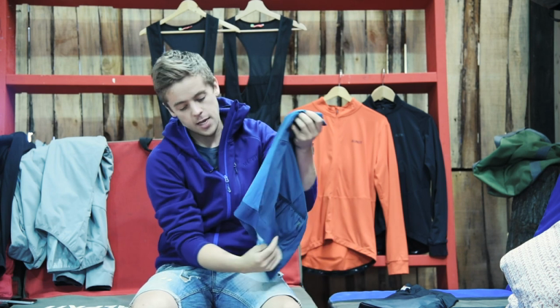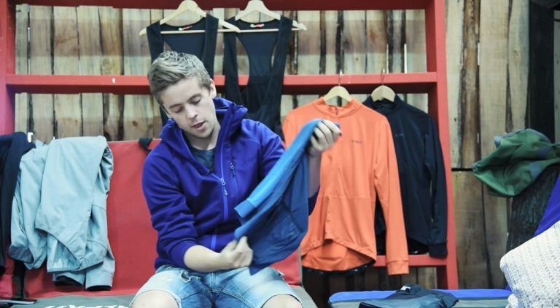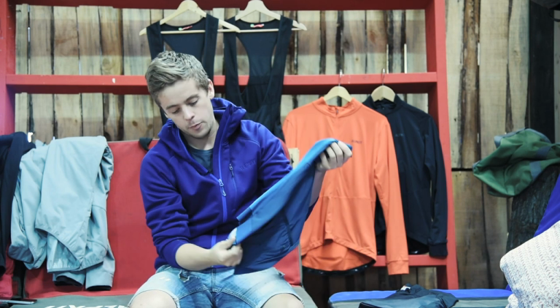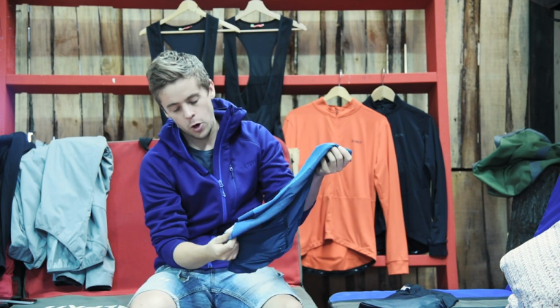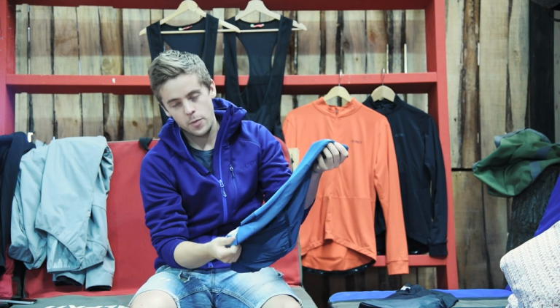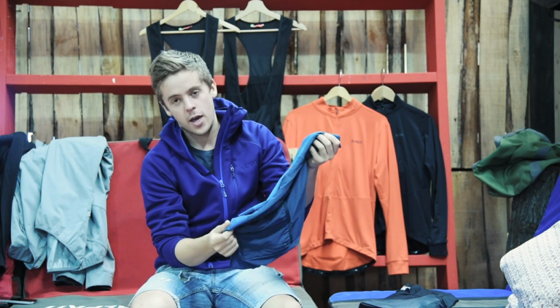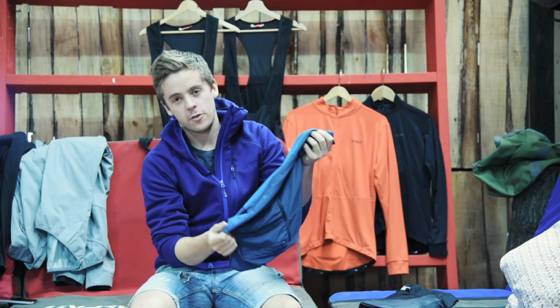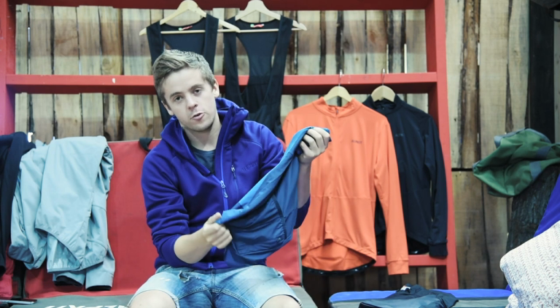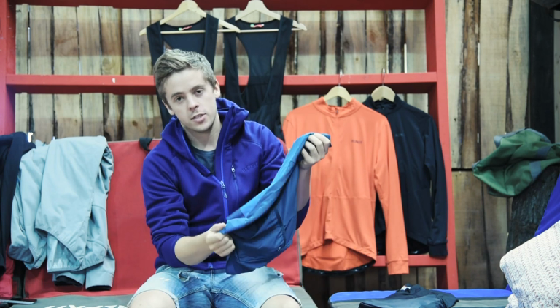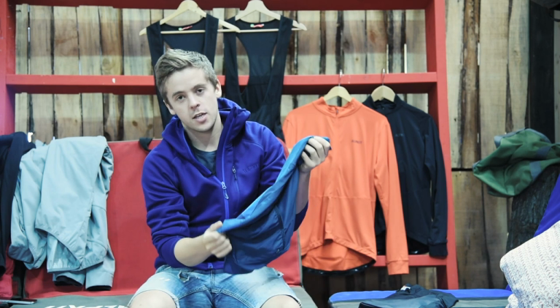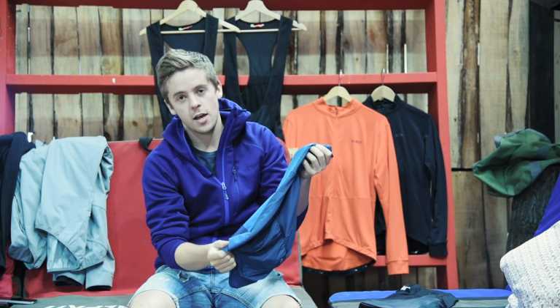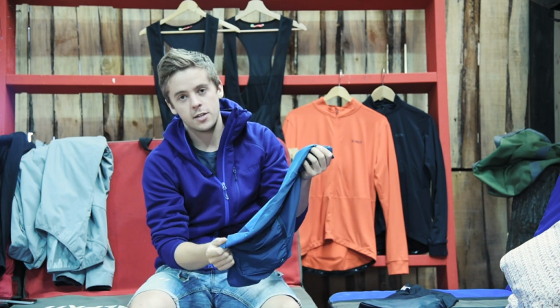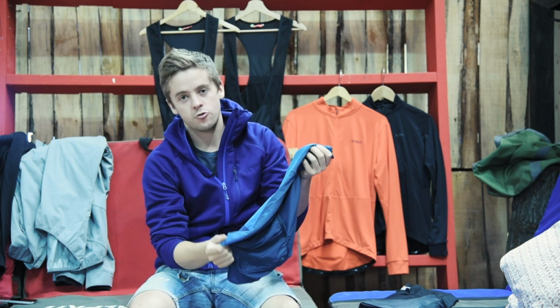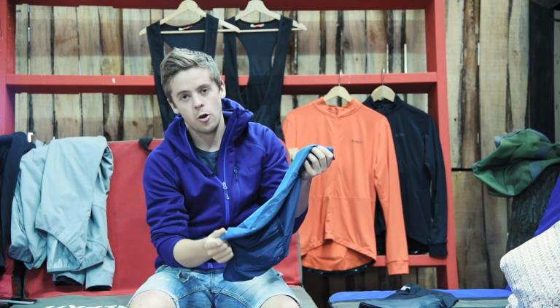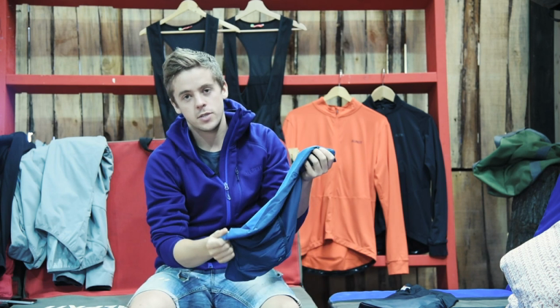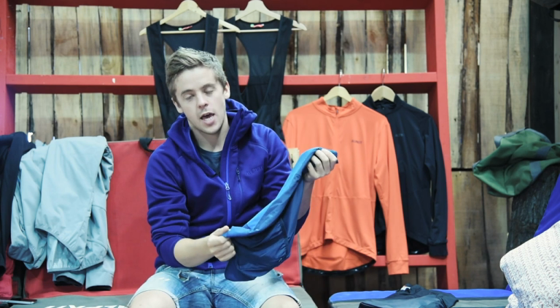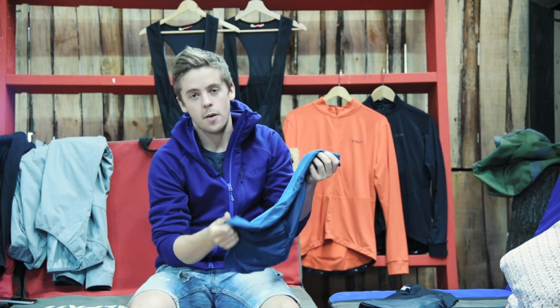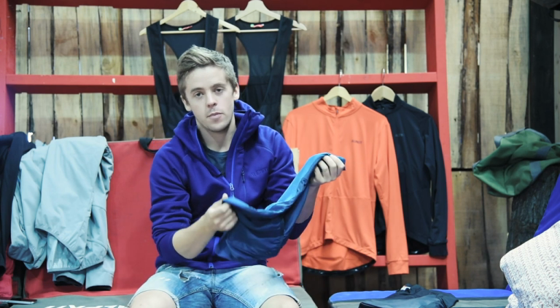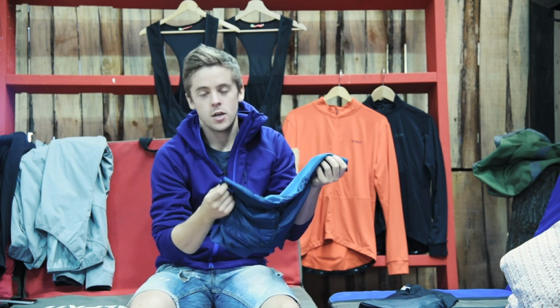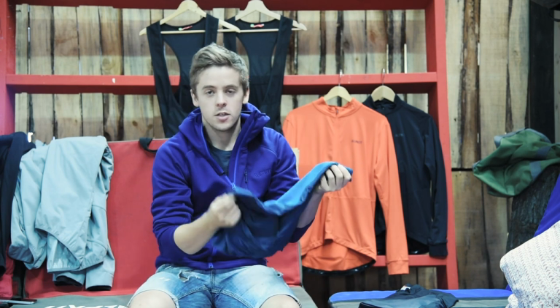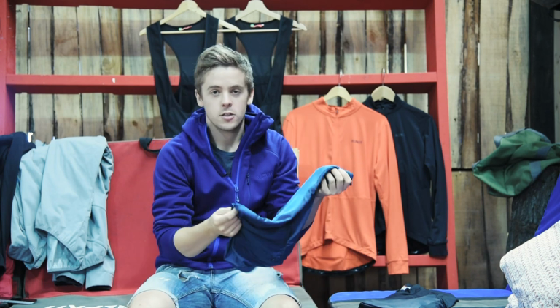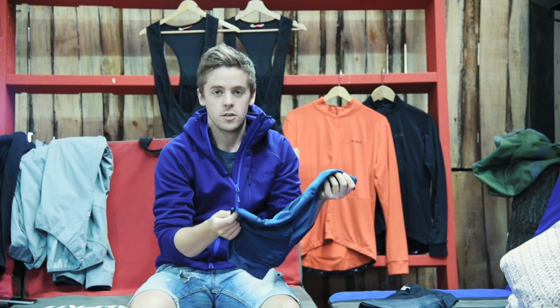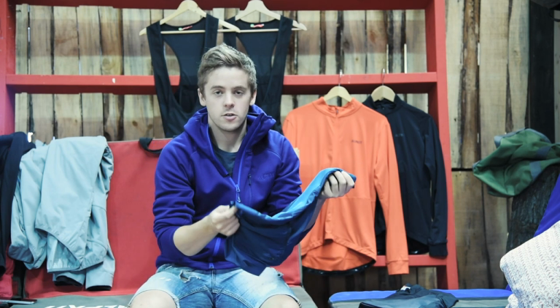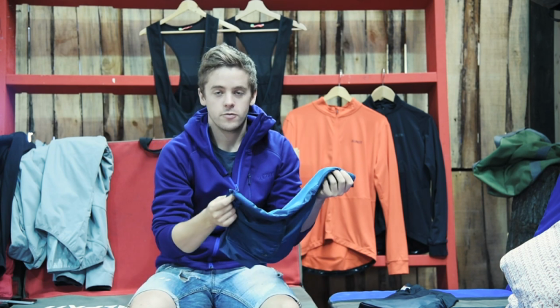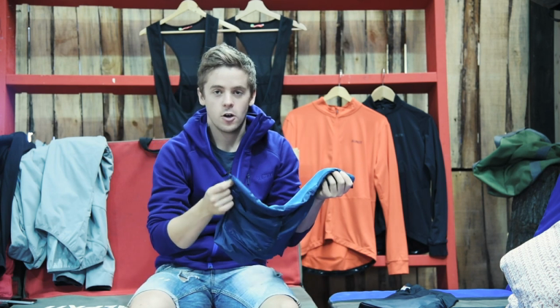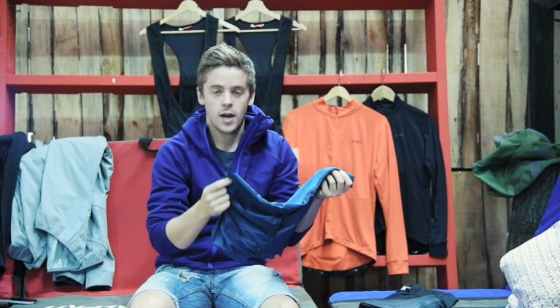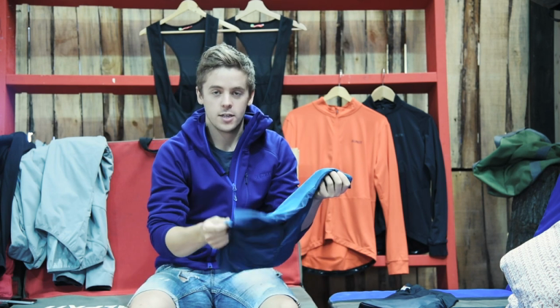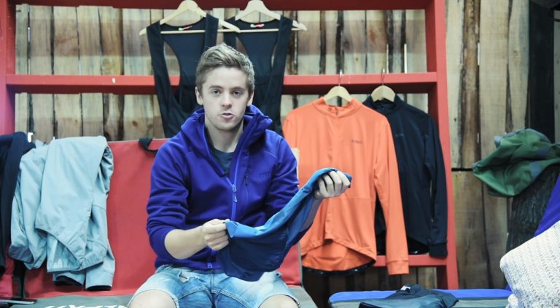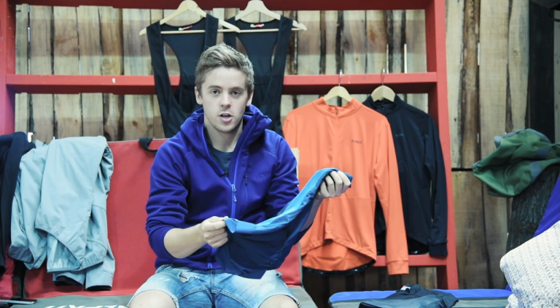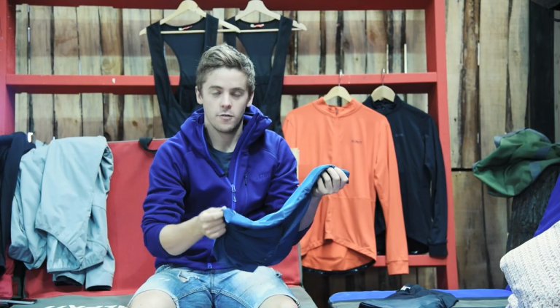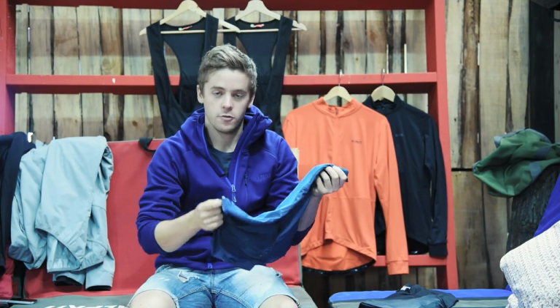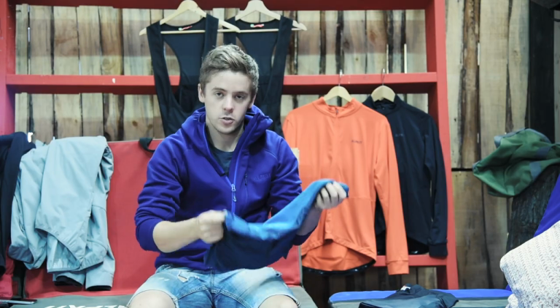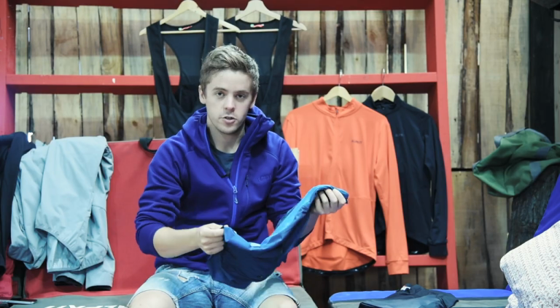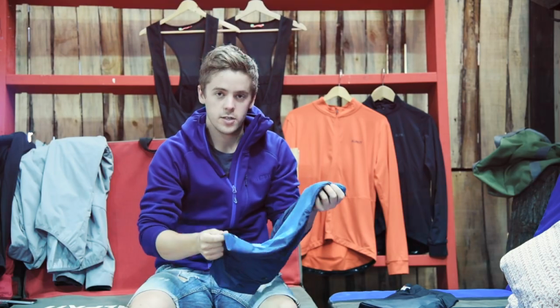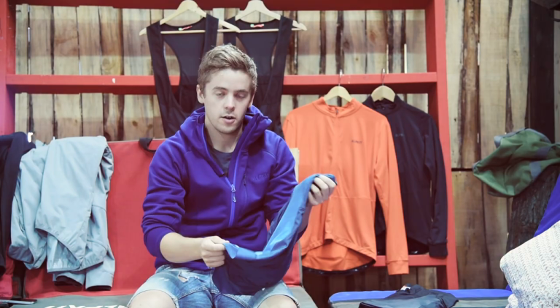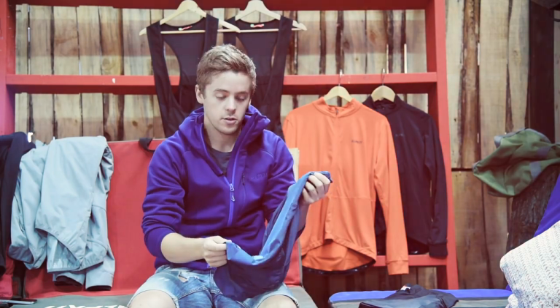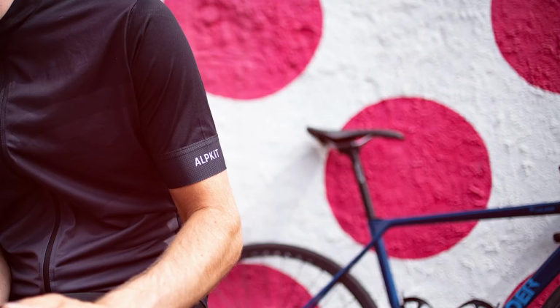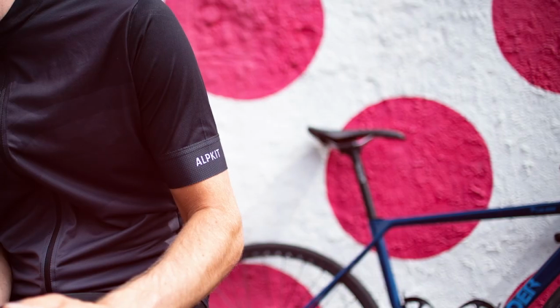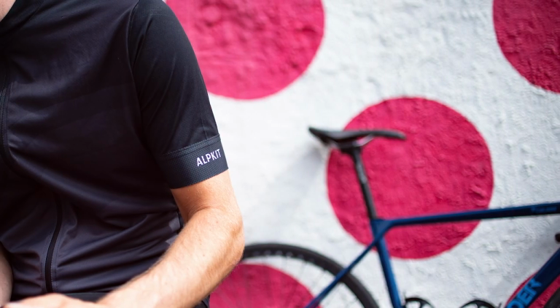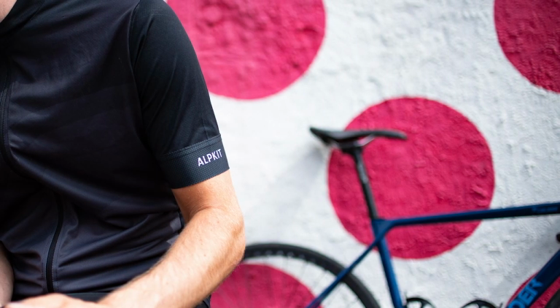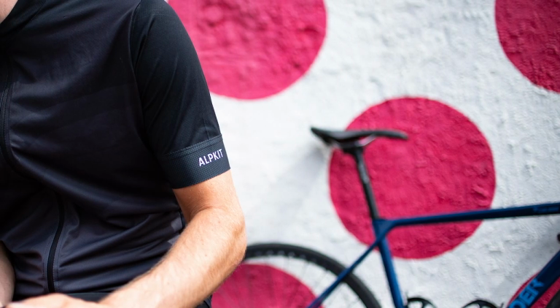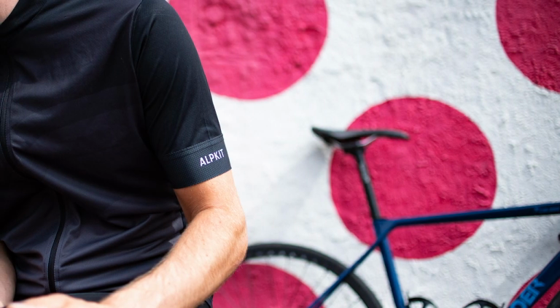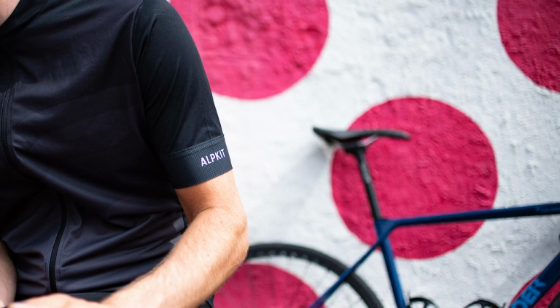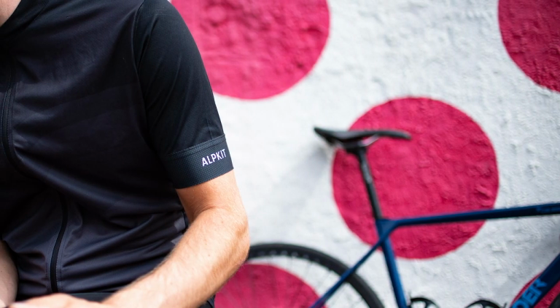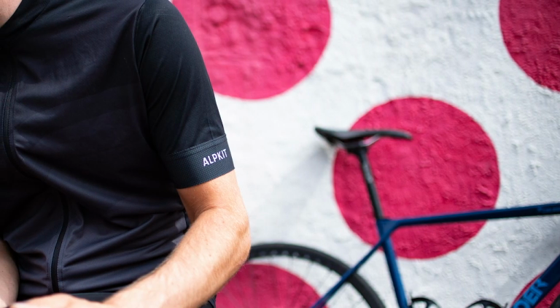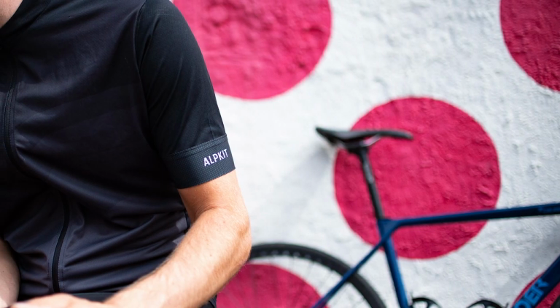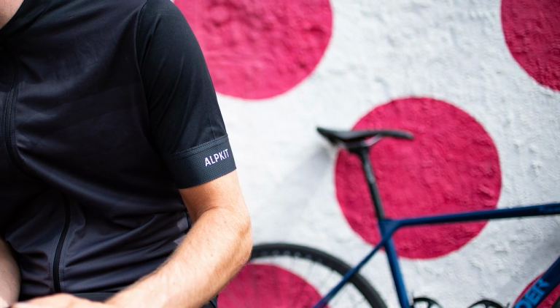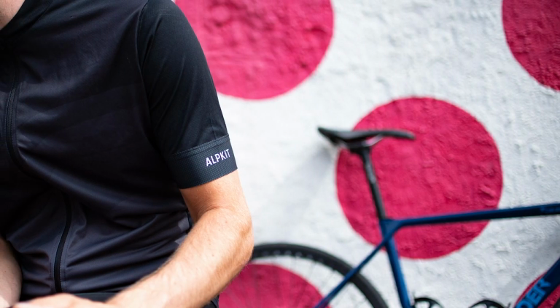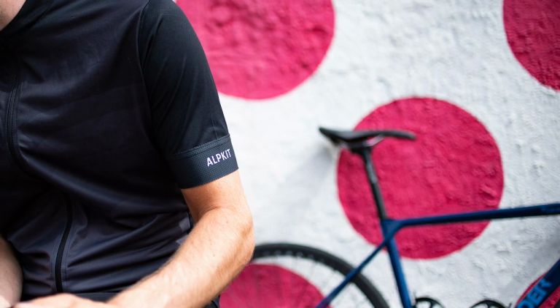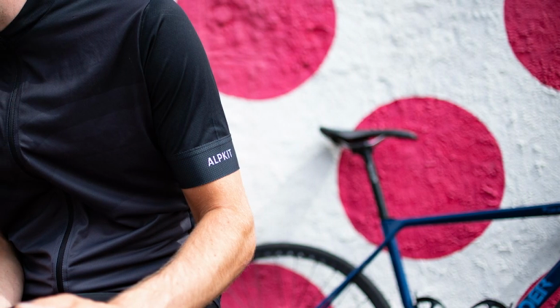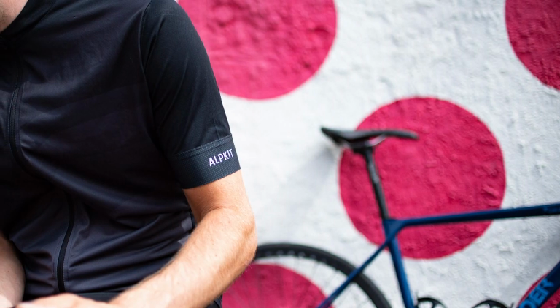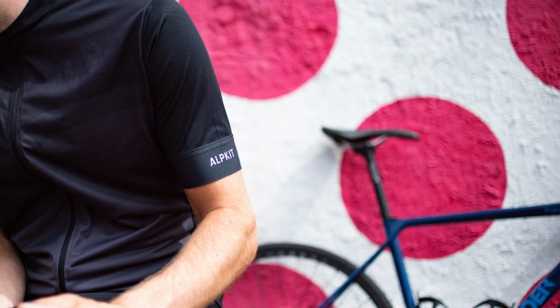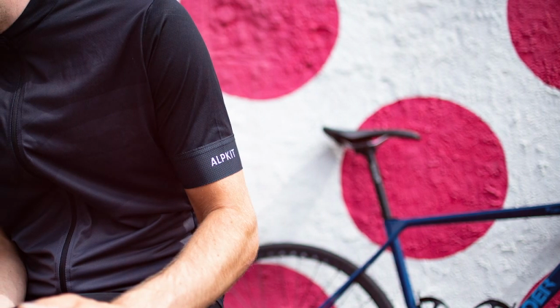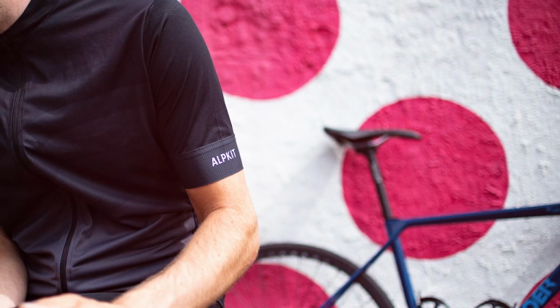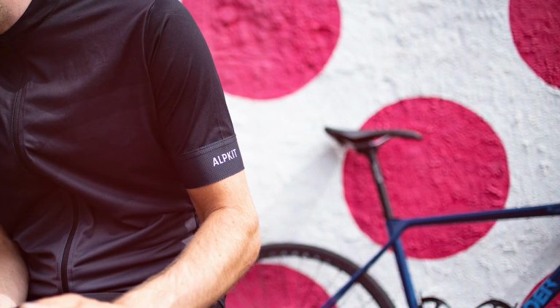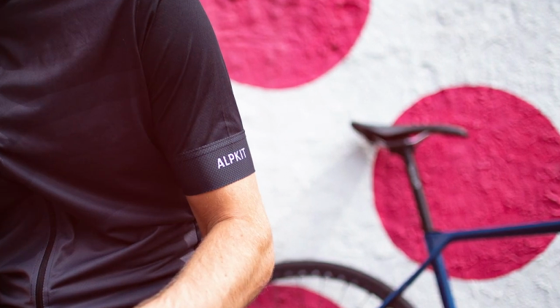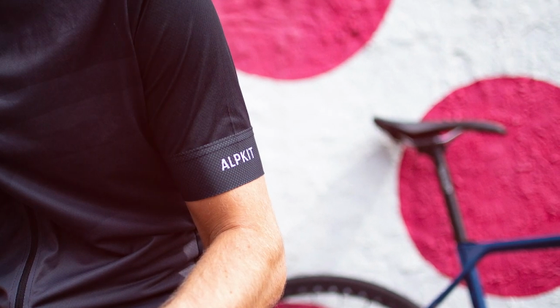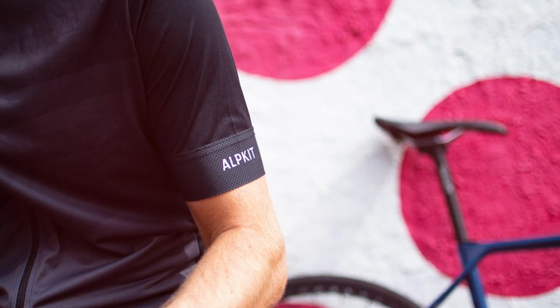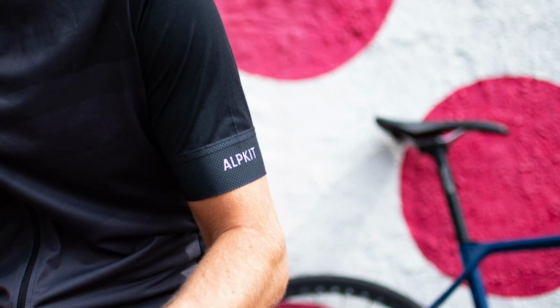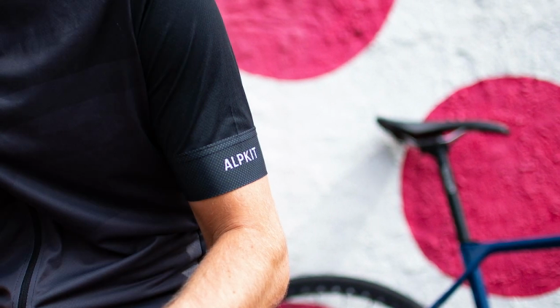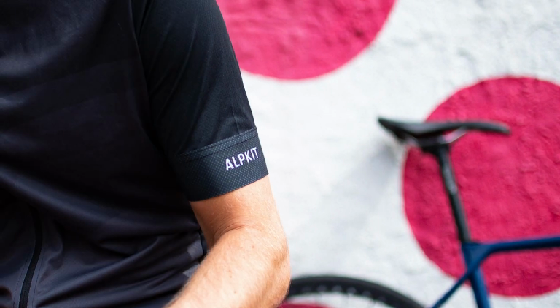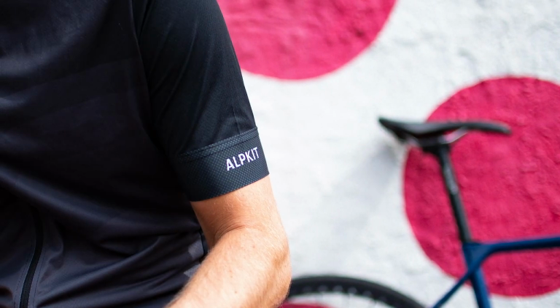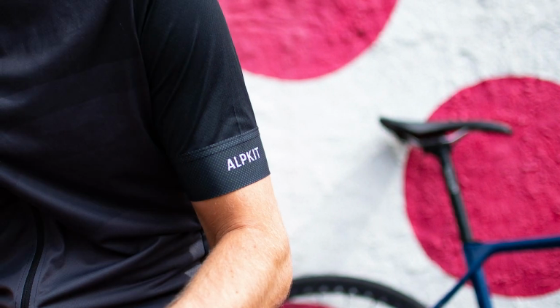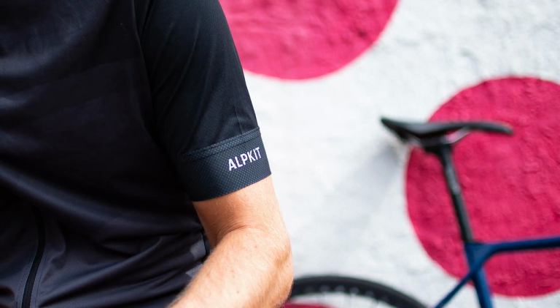Down at the bottom here you've got a slightly dropped hem so that you've got extra coverage when you're down in the drops. And you've got a silicon gripper on the hem and on the arms here.